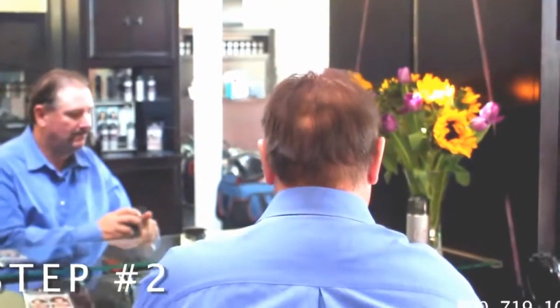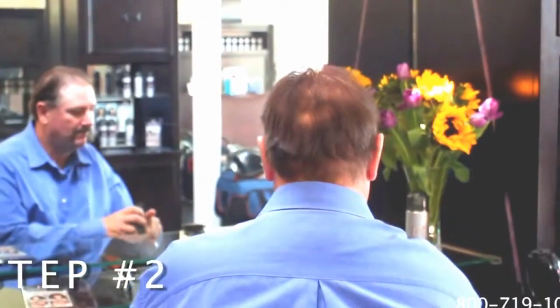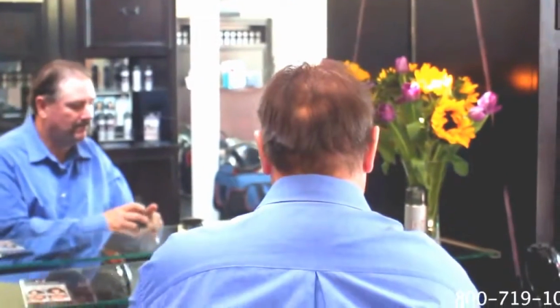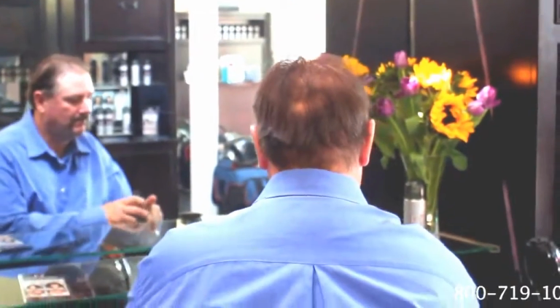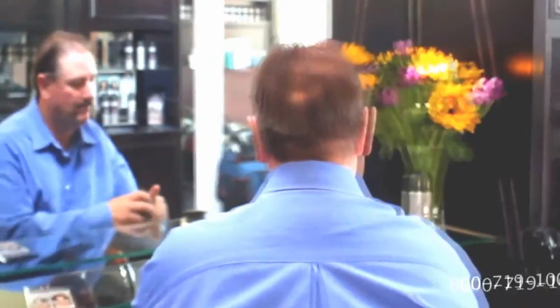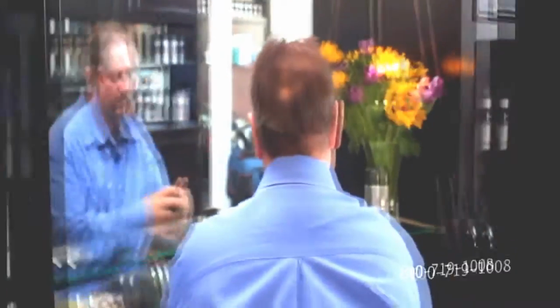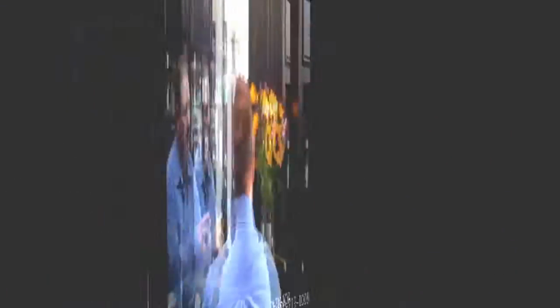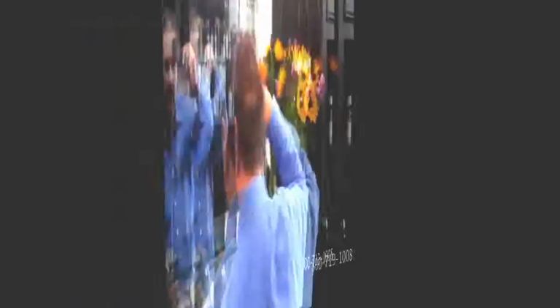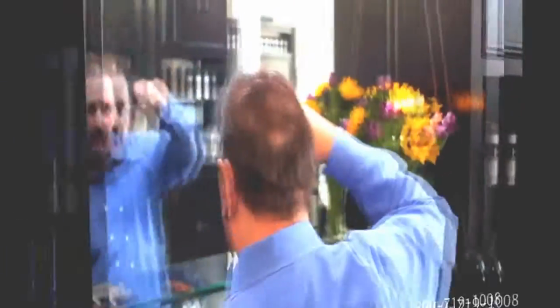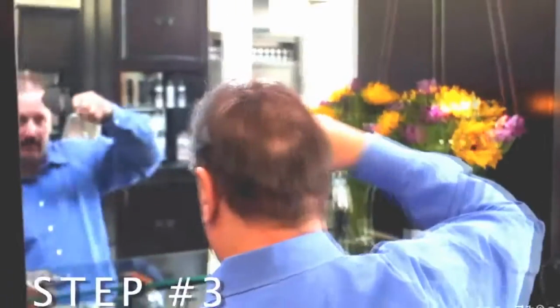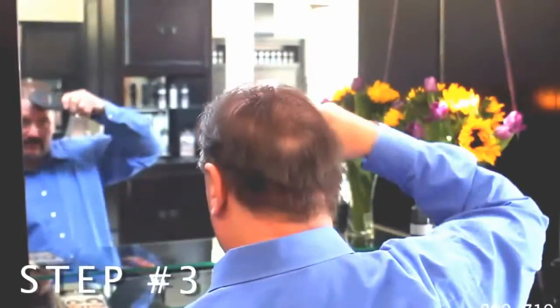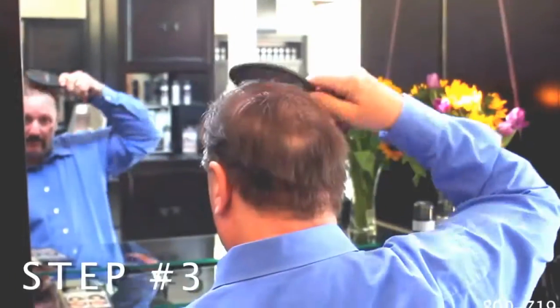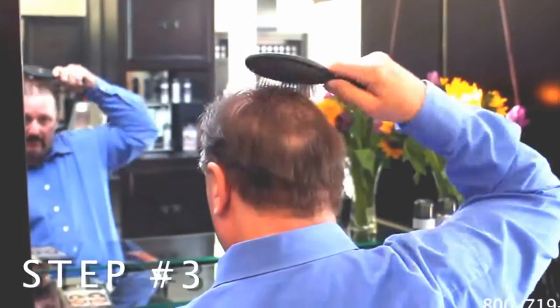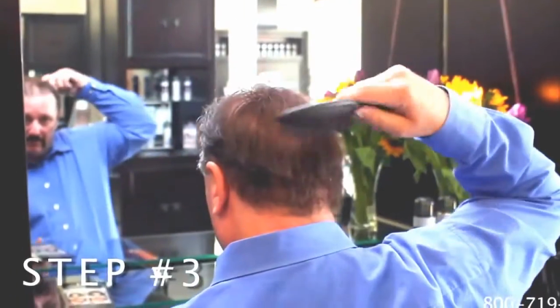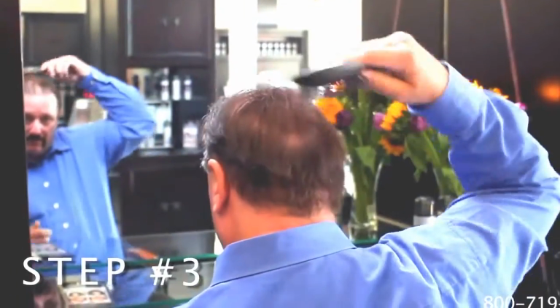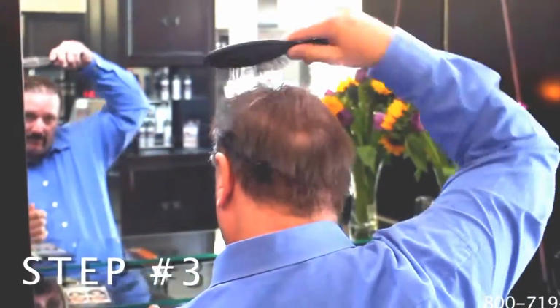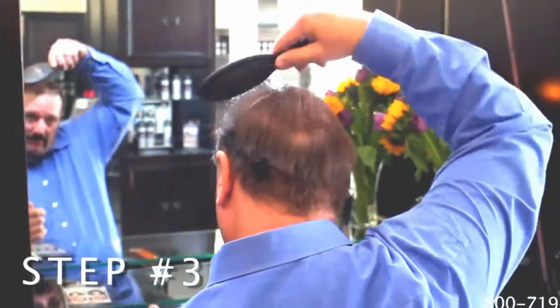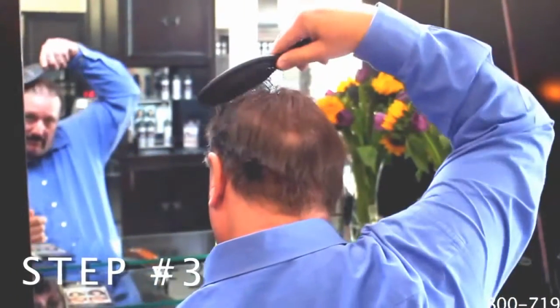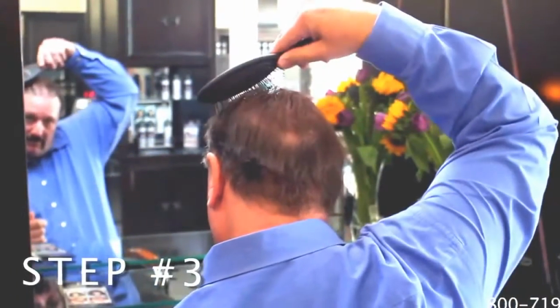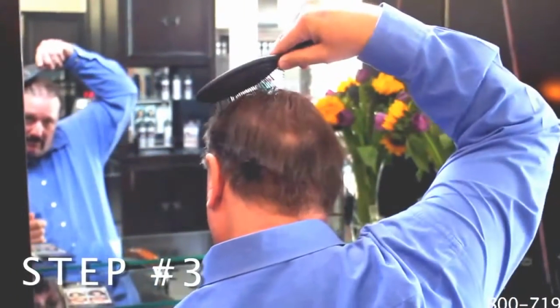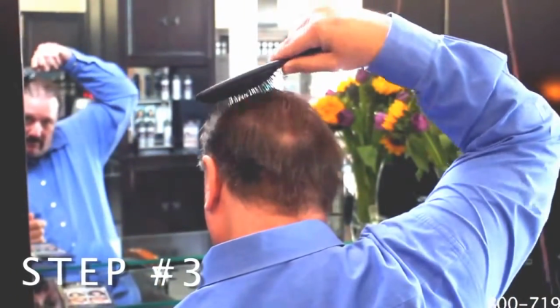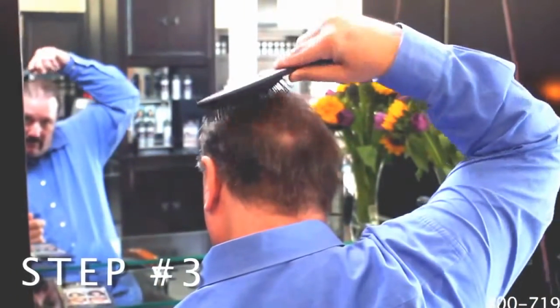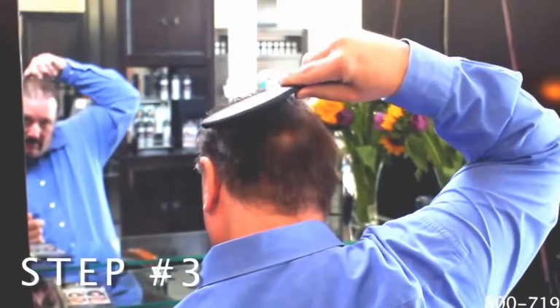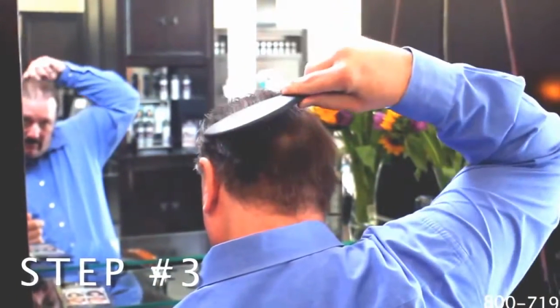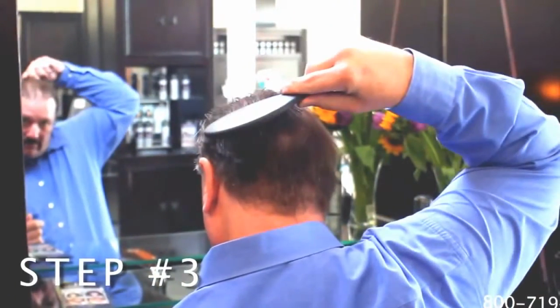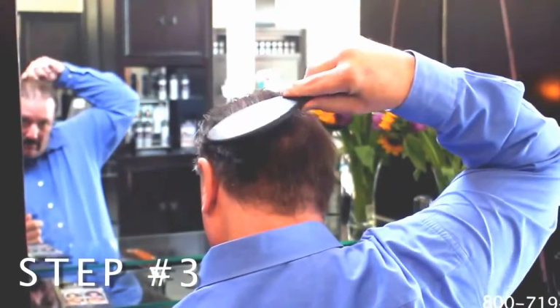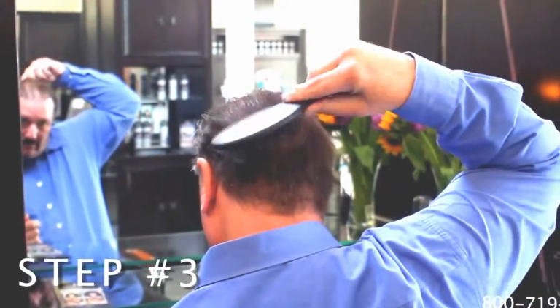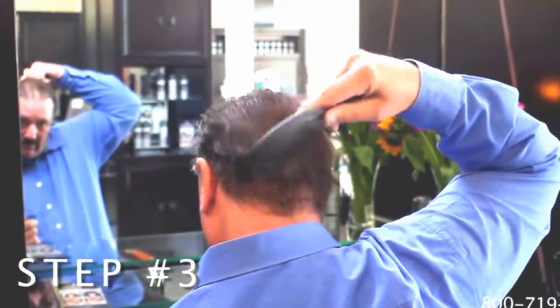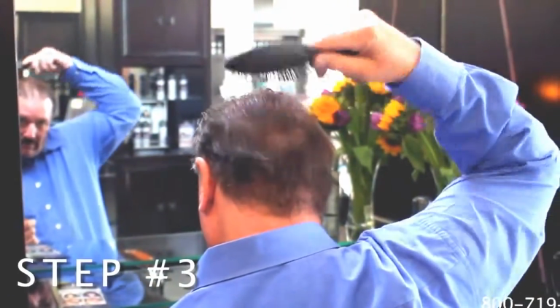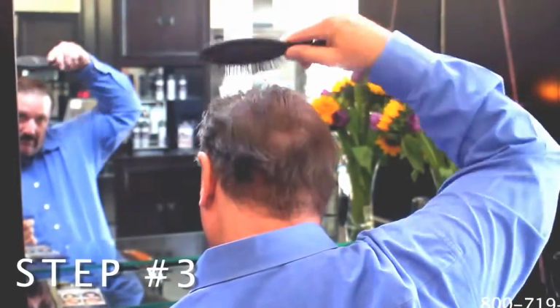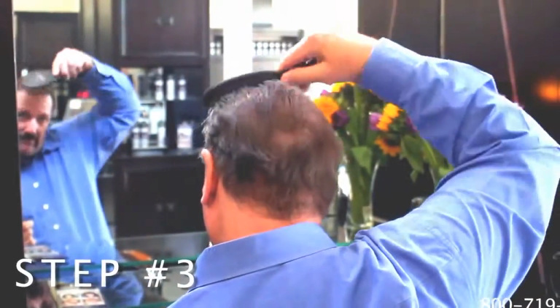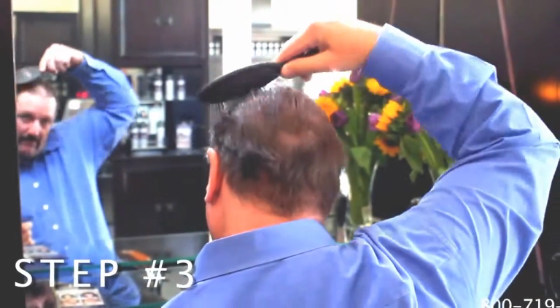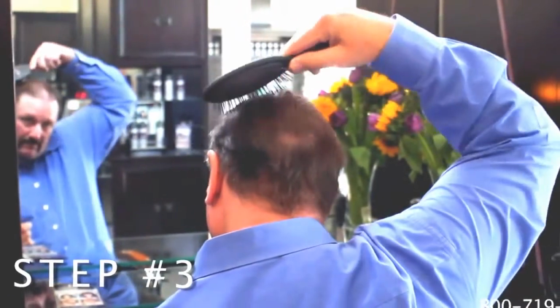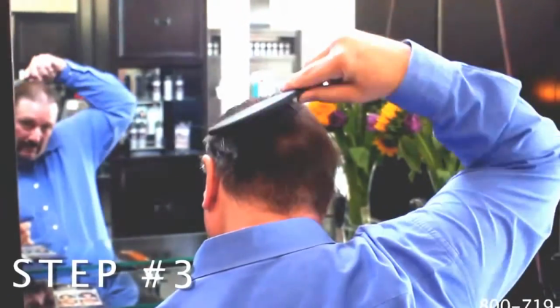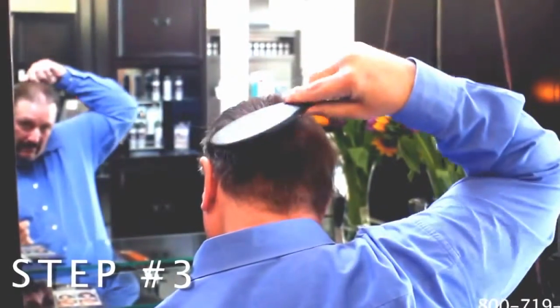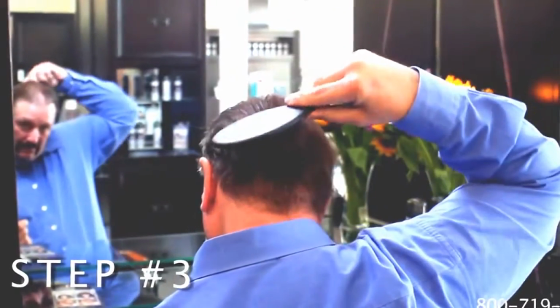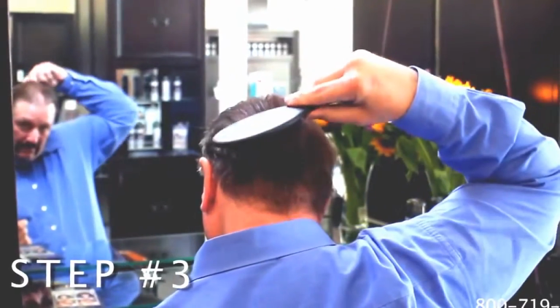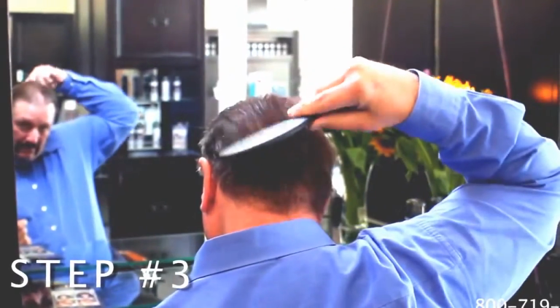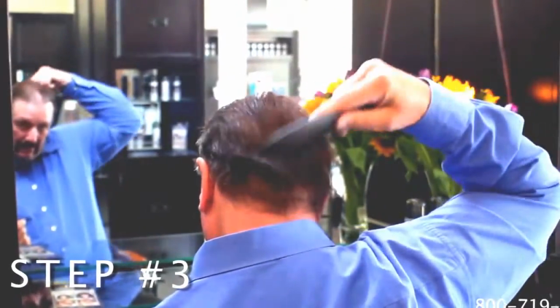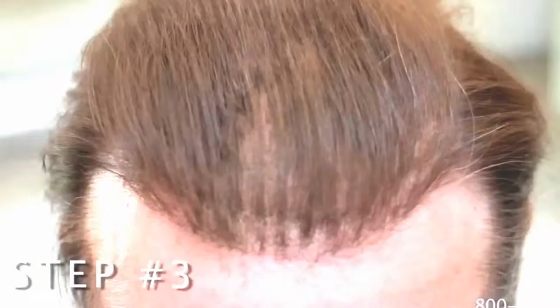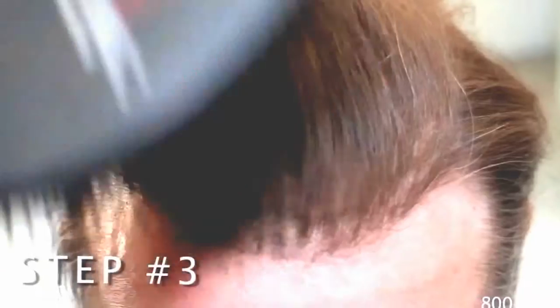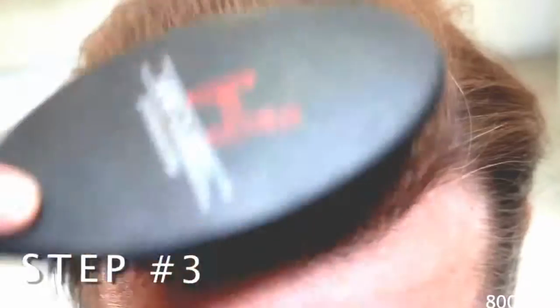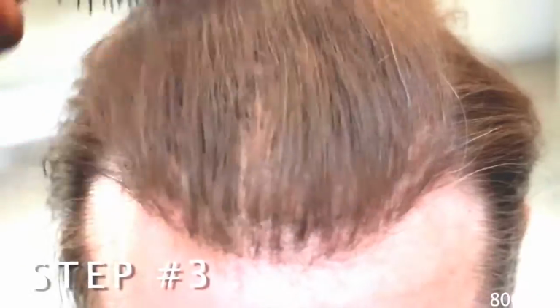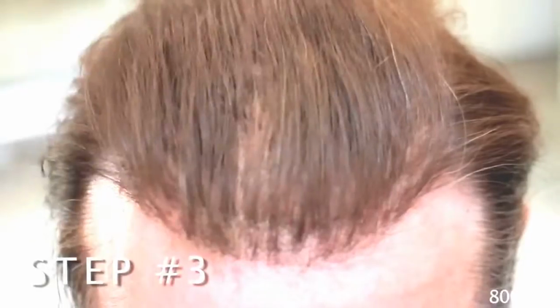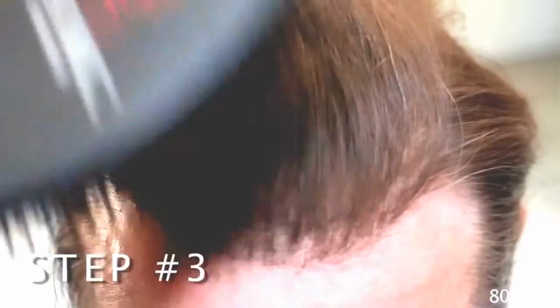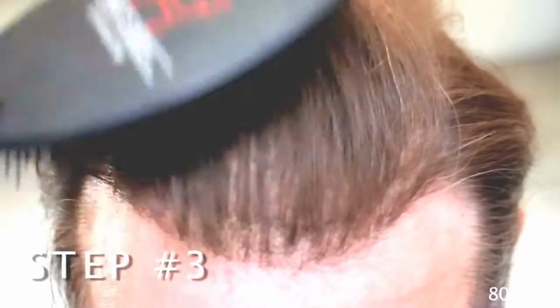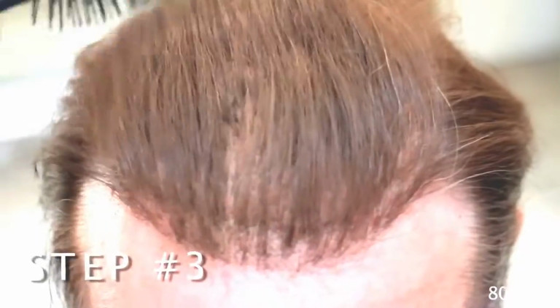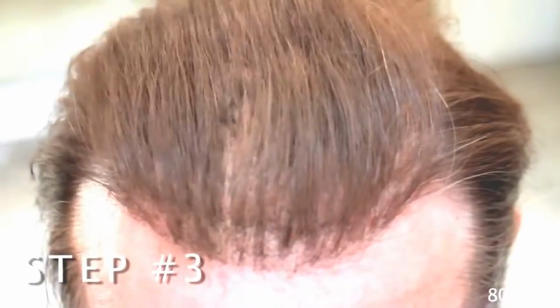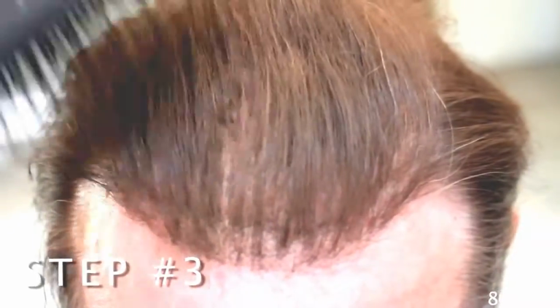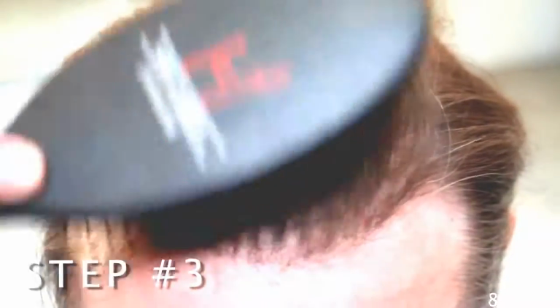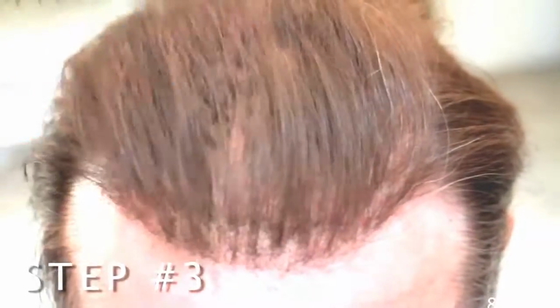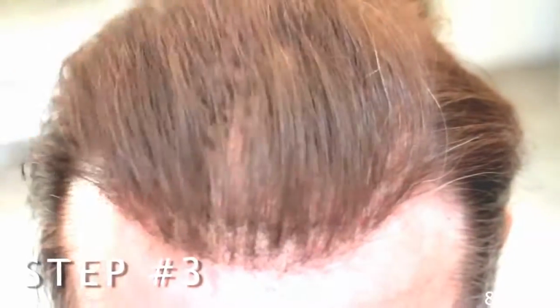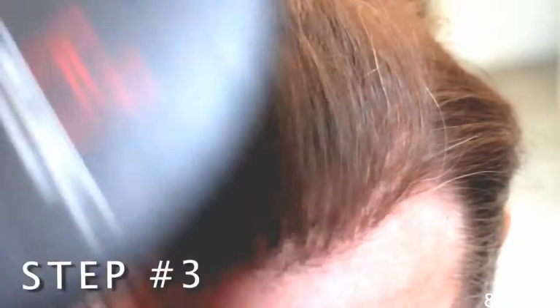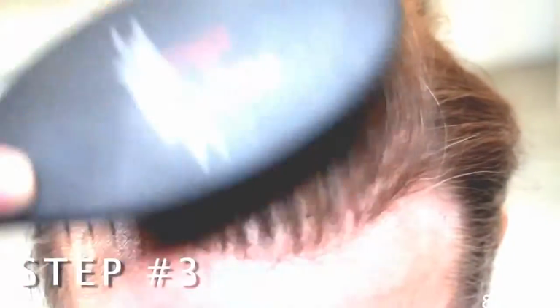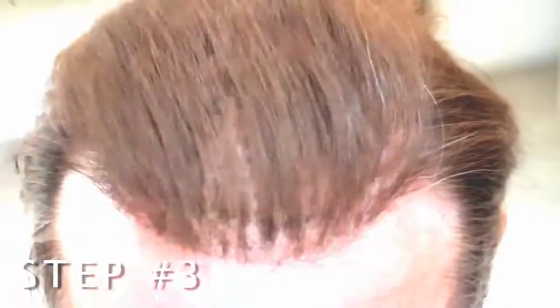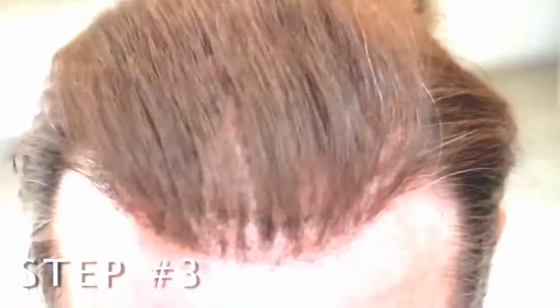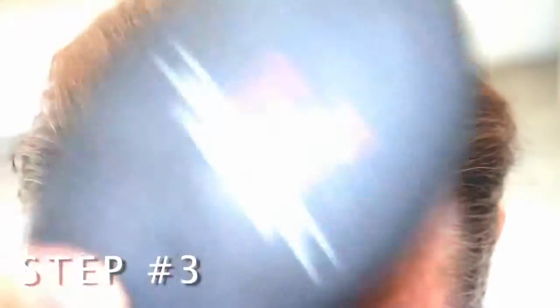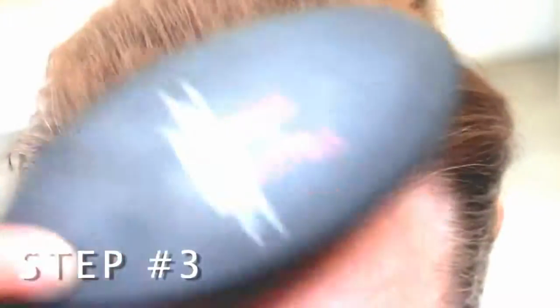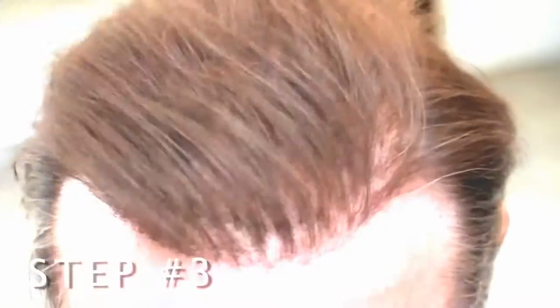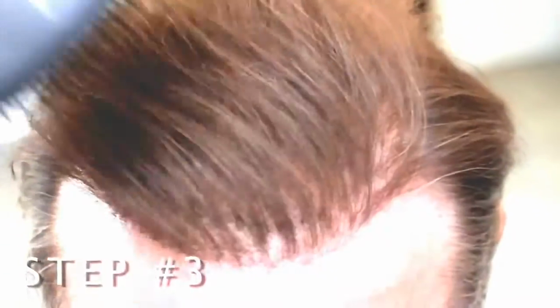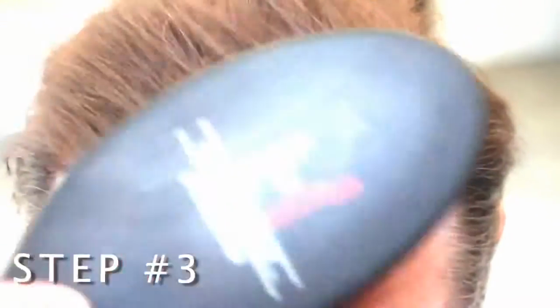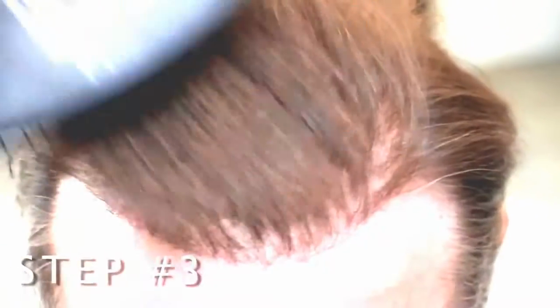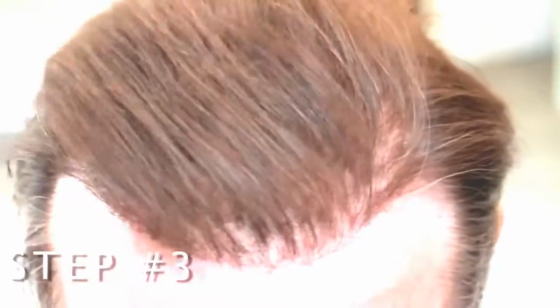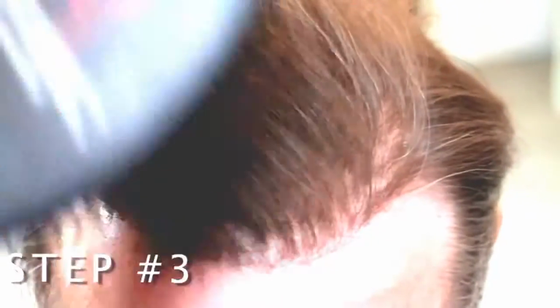Third, brush with the HairCubed Ionic brush for at least 30 seconds. The secret is, the more you brush, the thicker your hair will become.